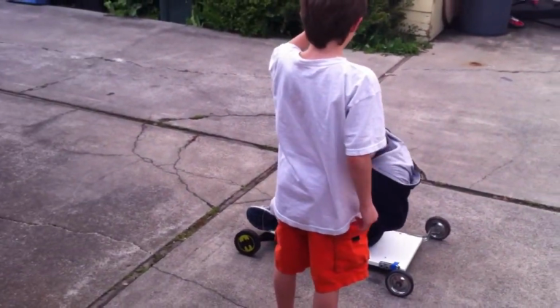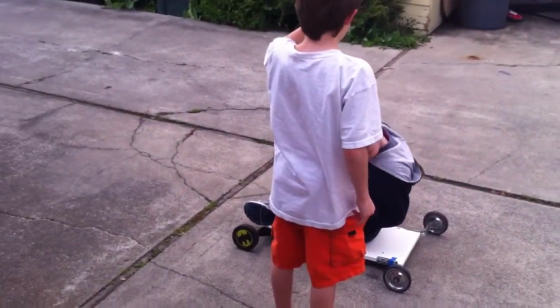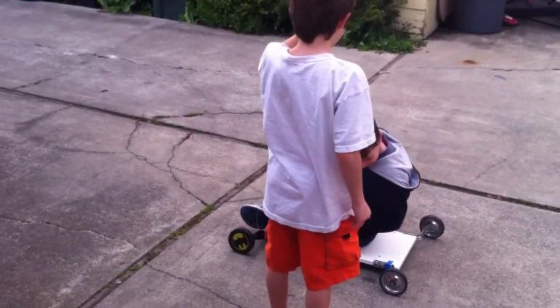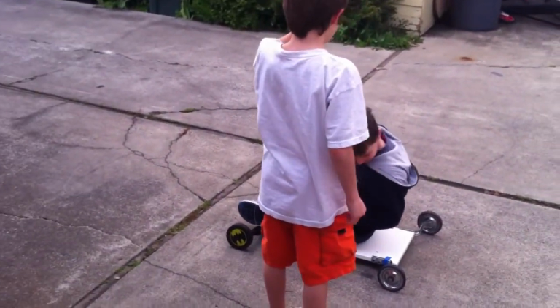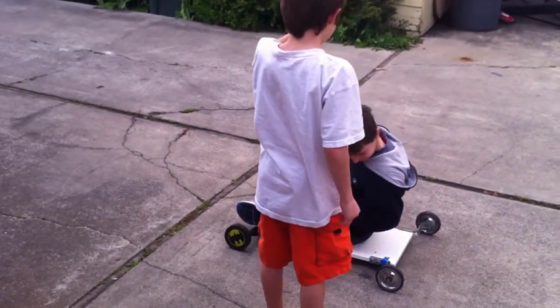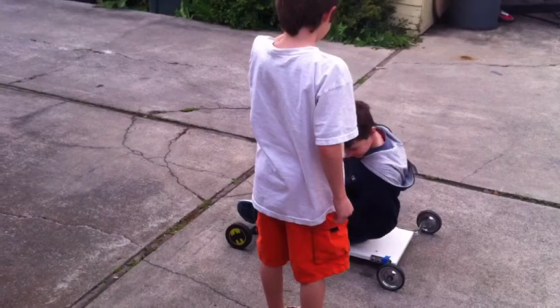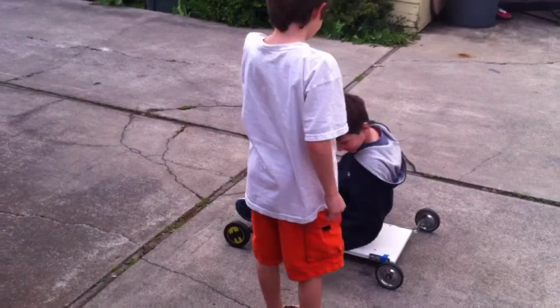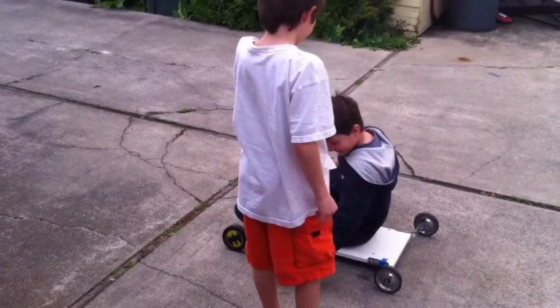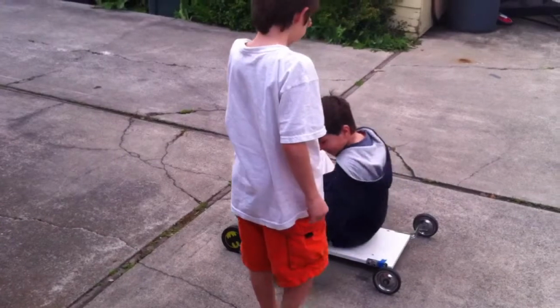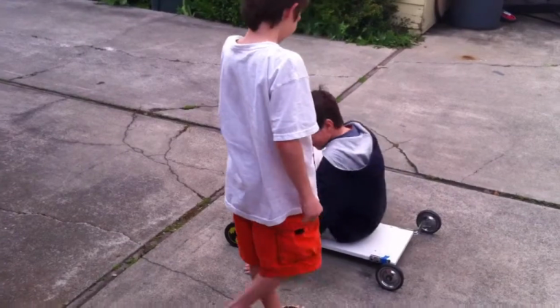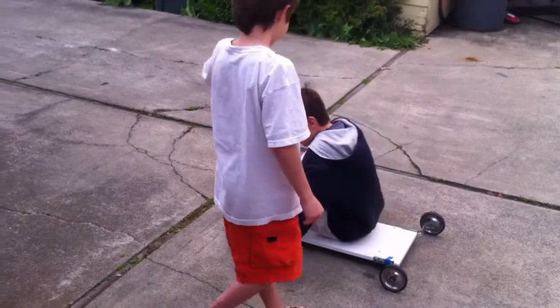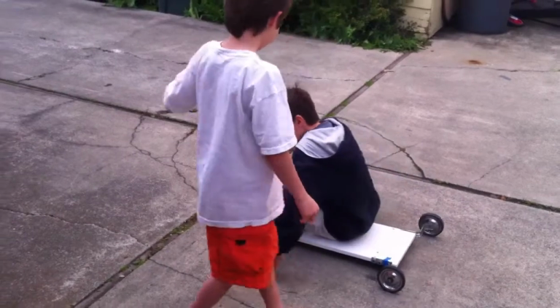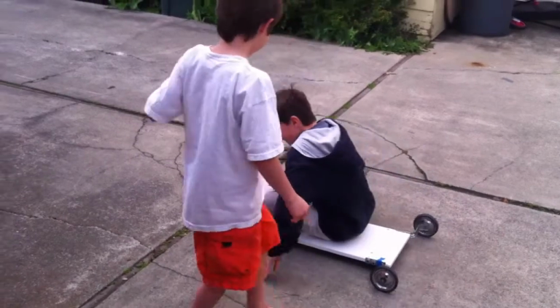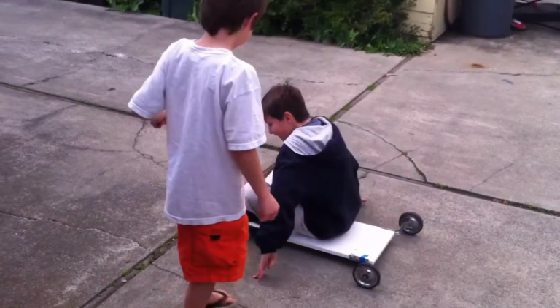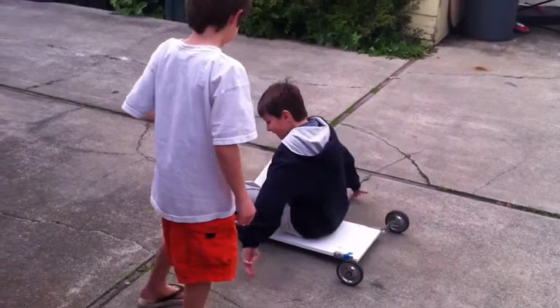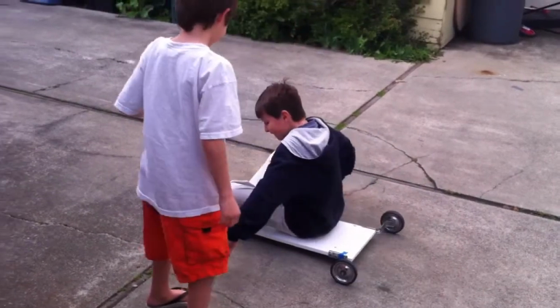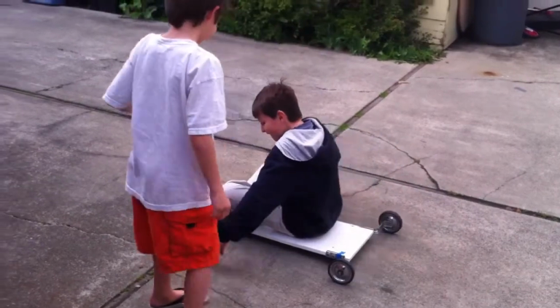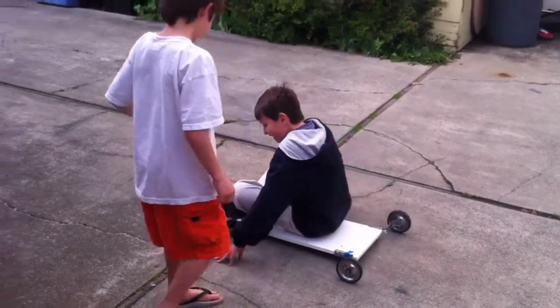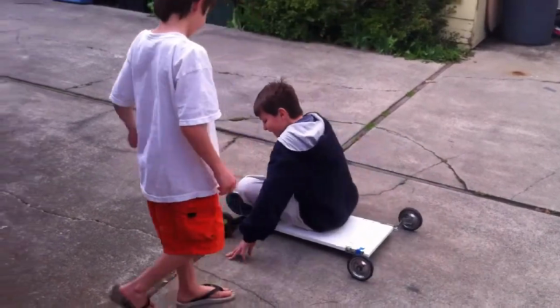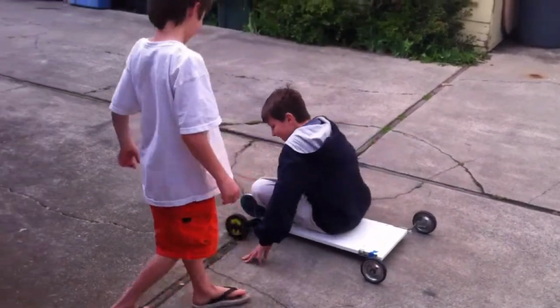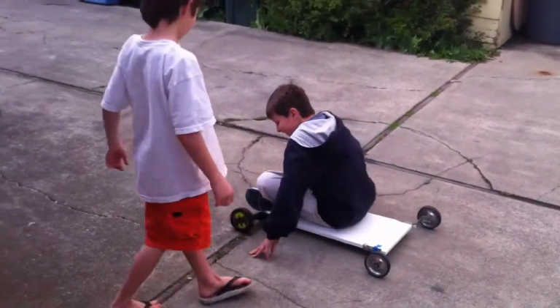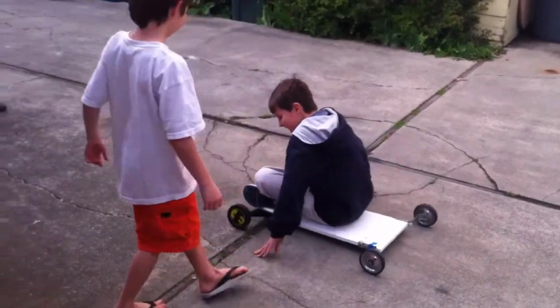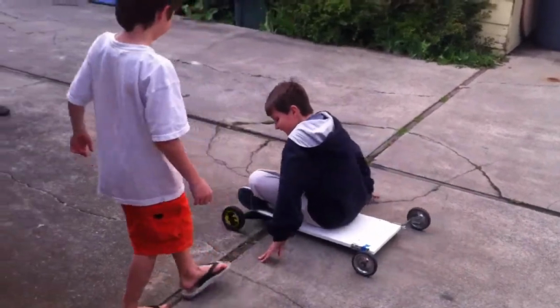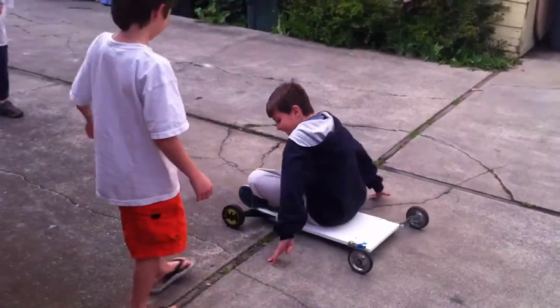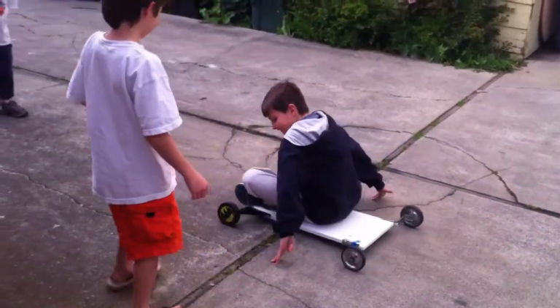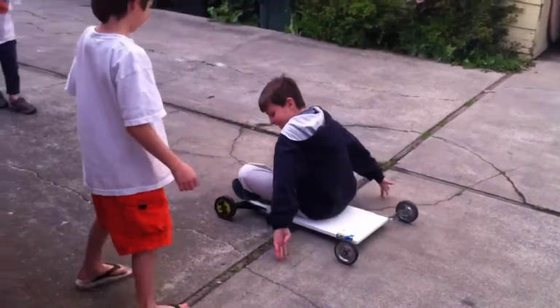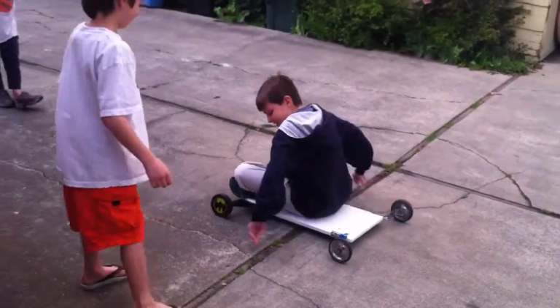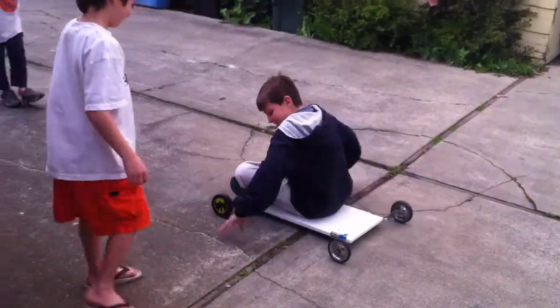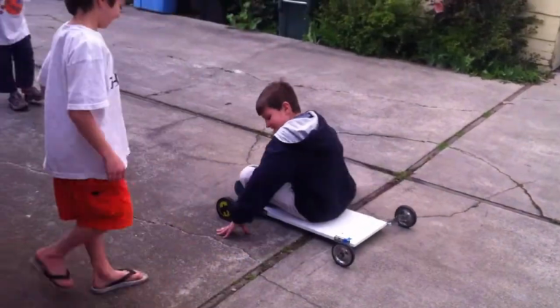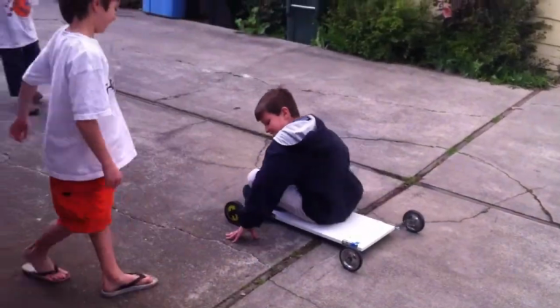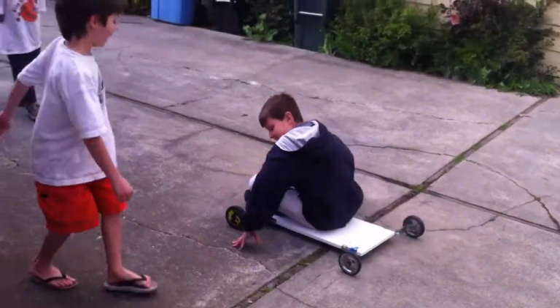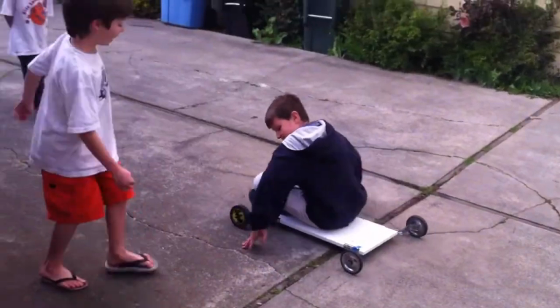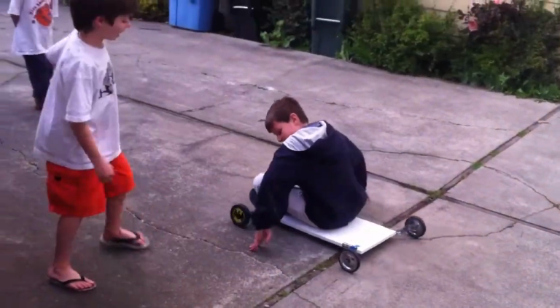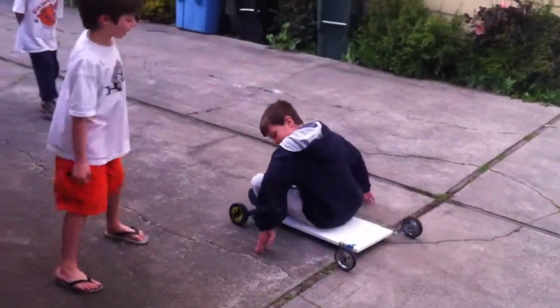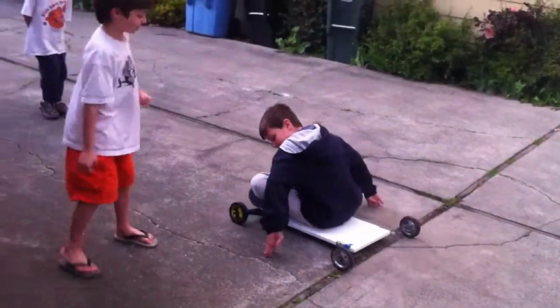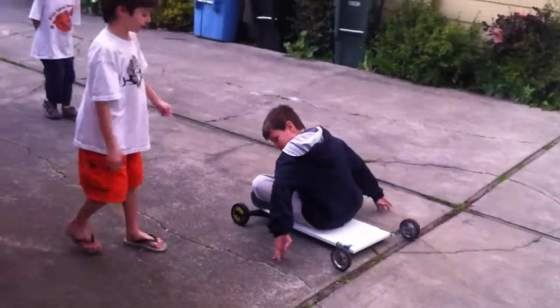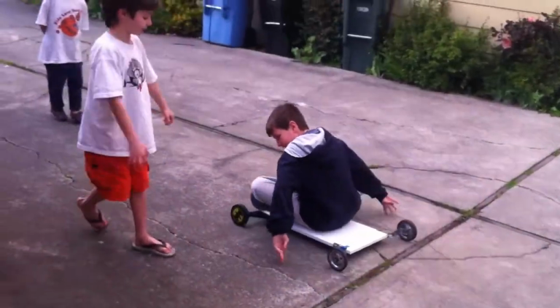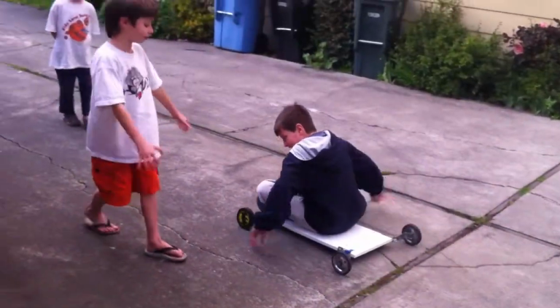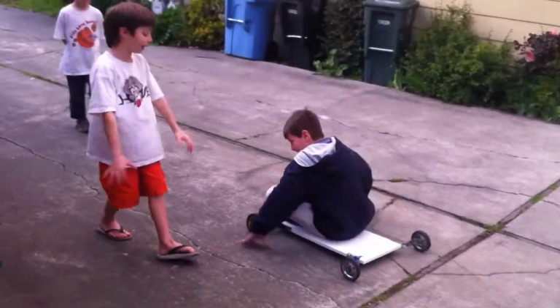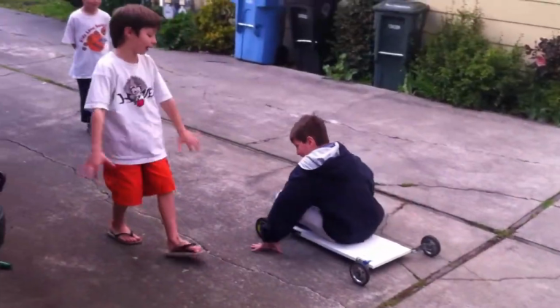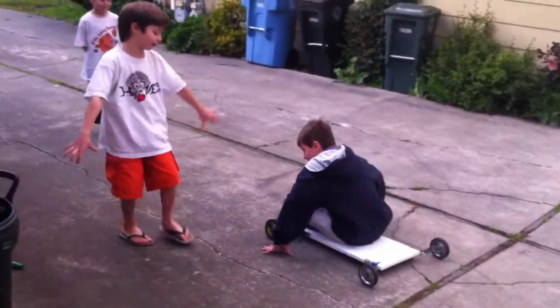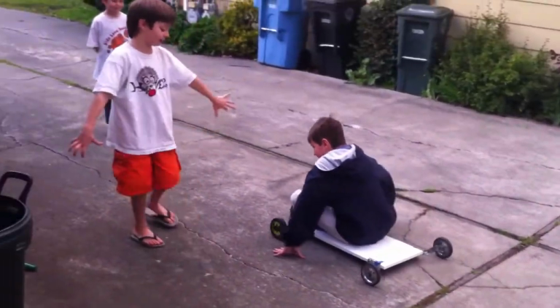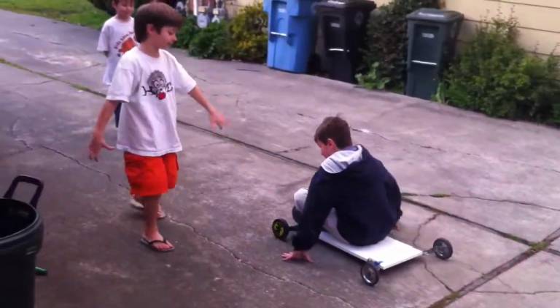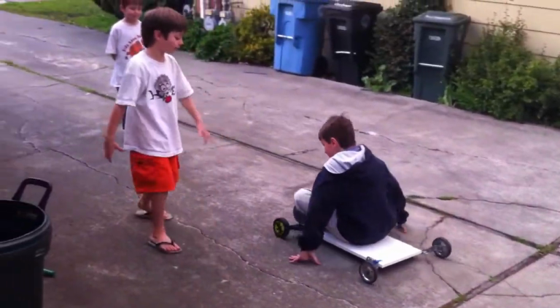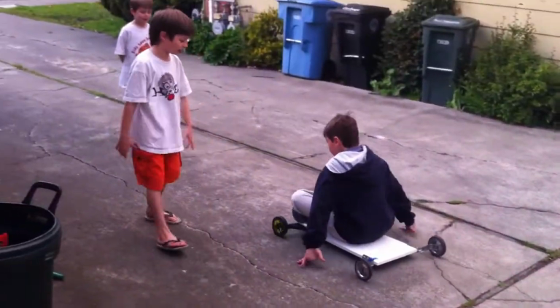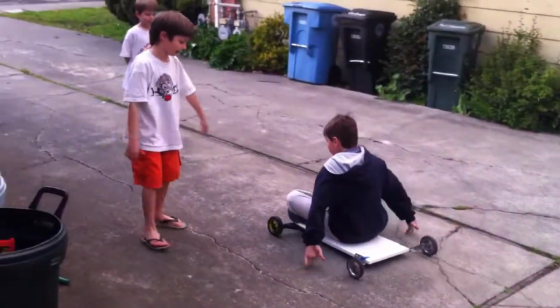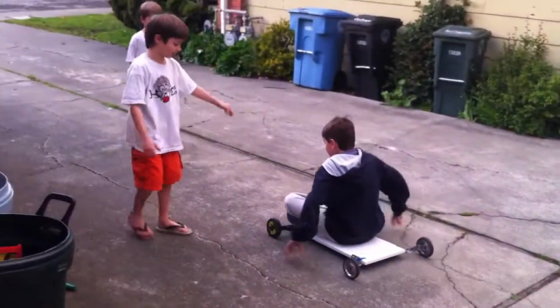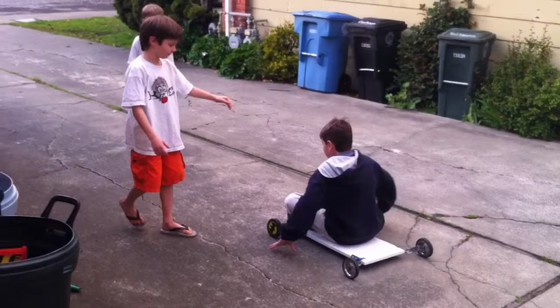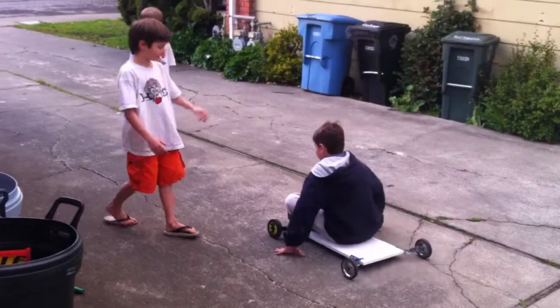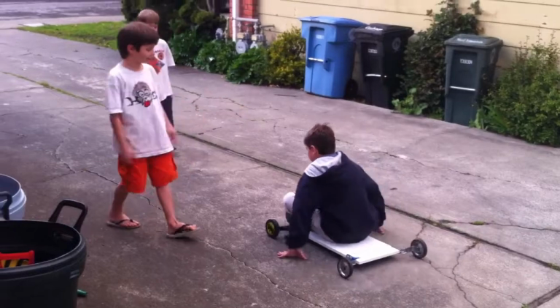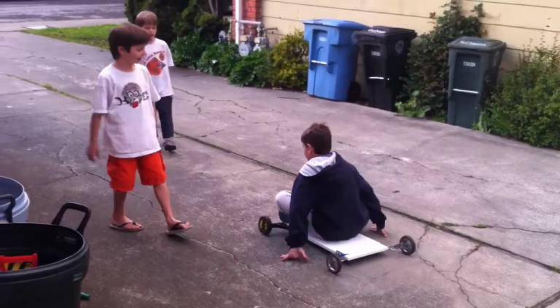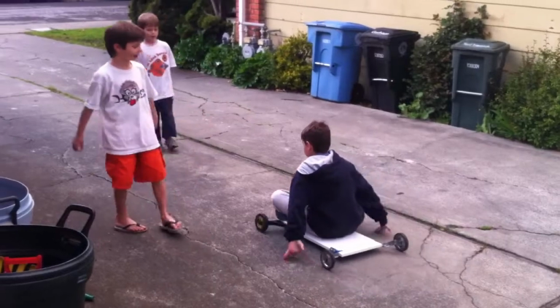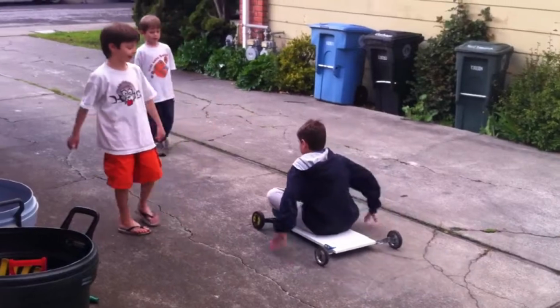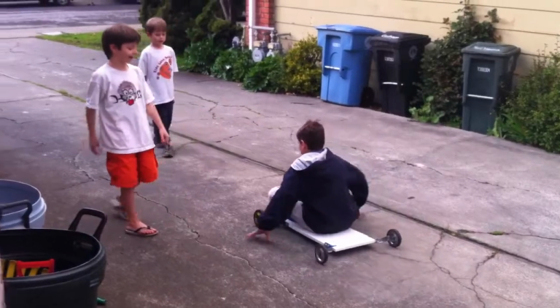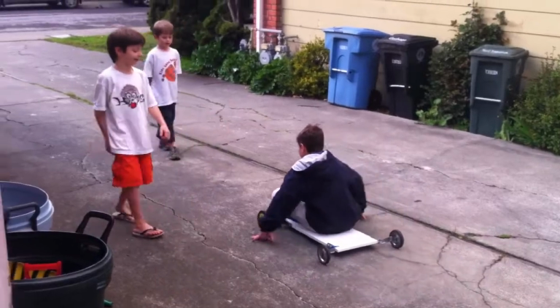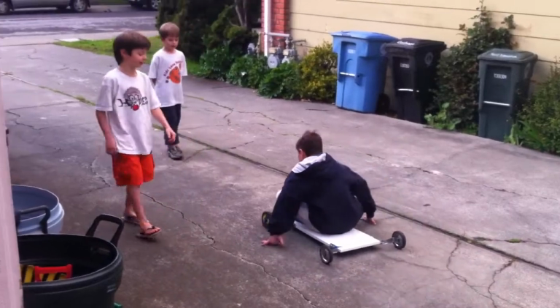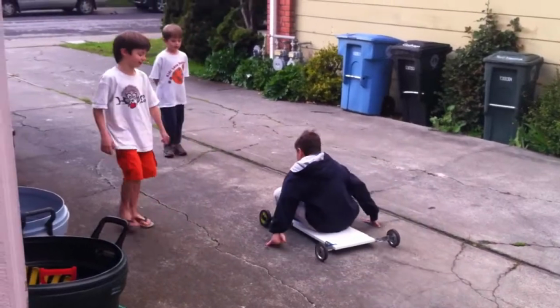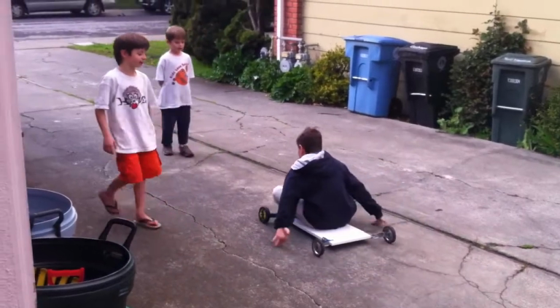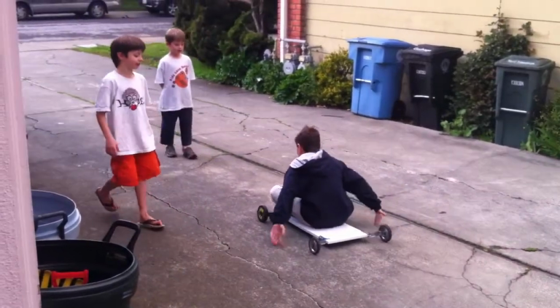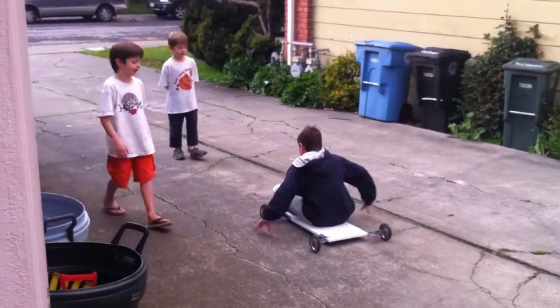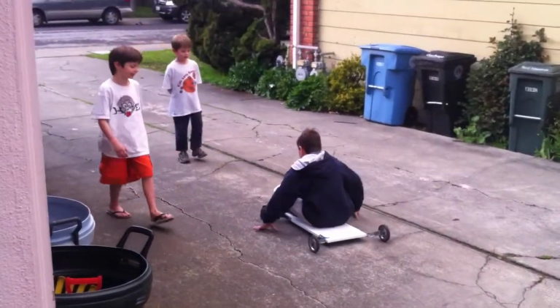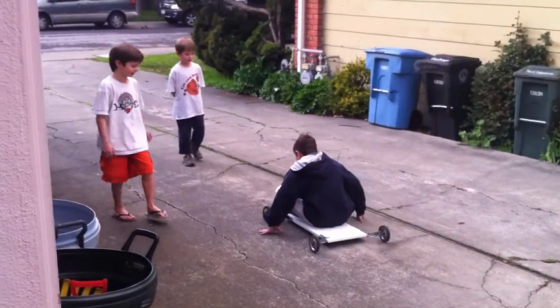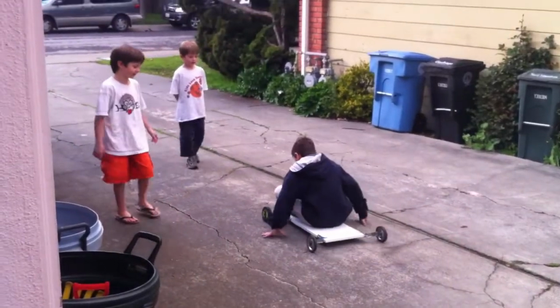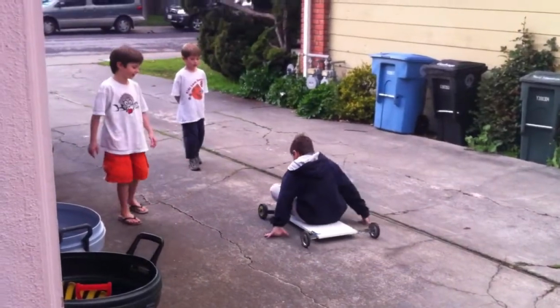Careful. Watch your hands. This is what I do it for. Yeah, that's good. That's good.